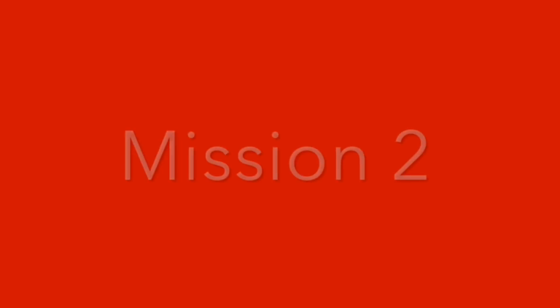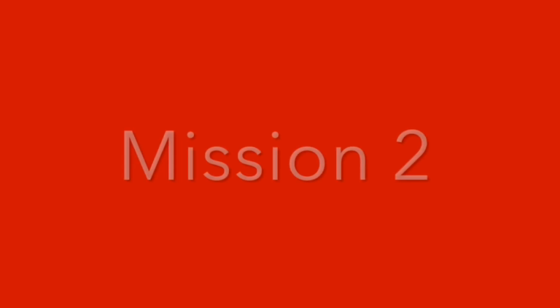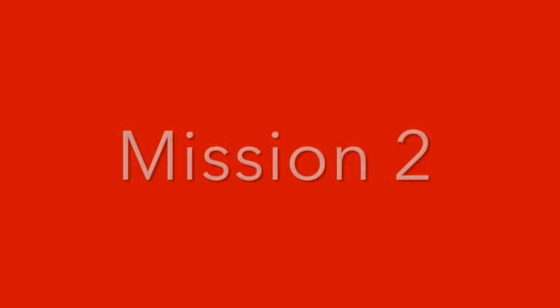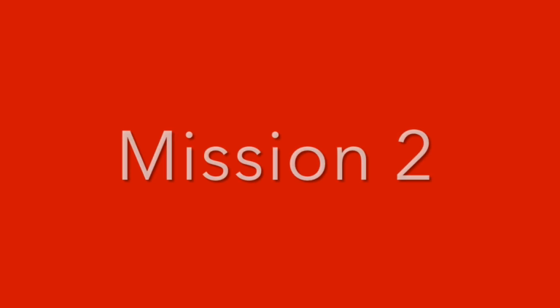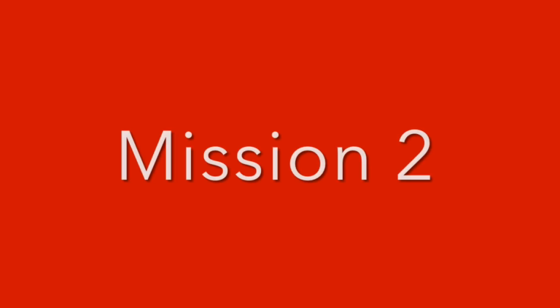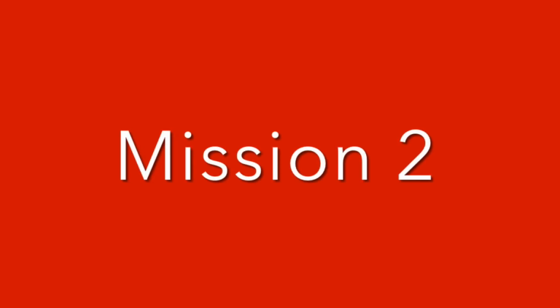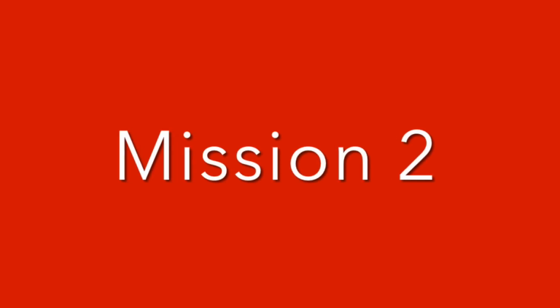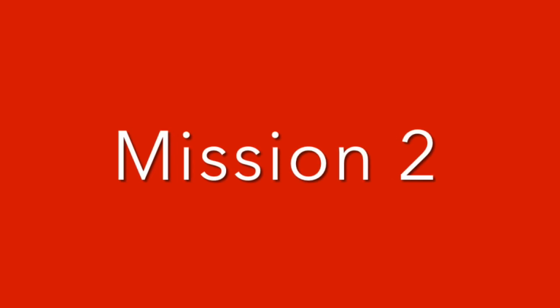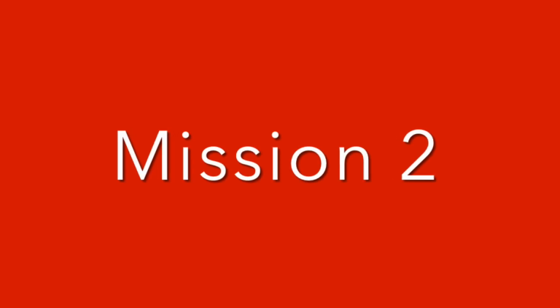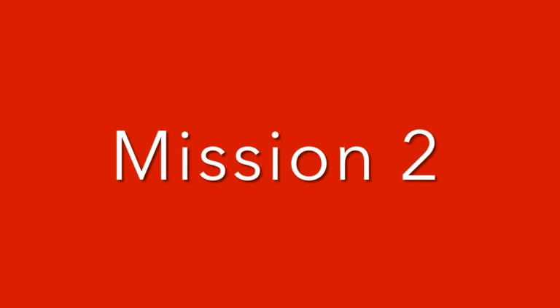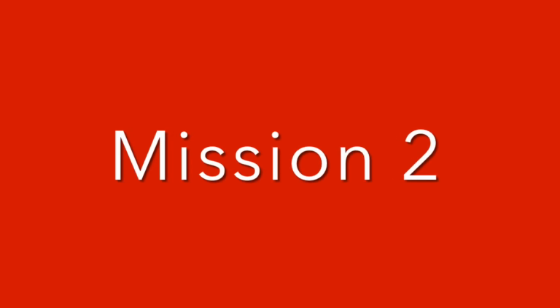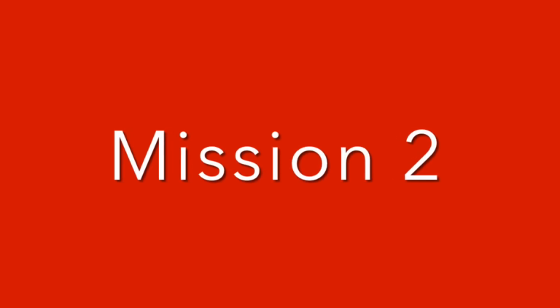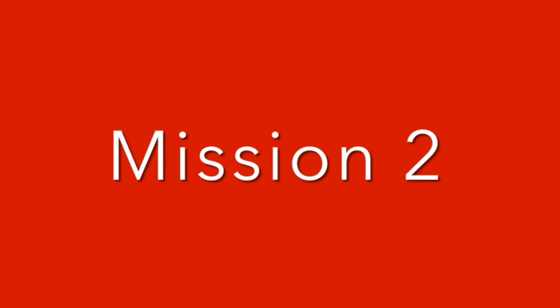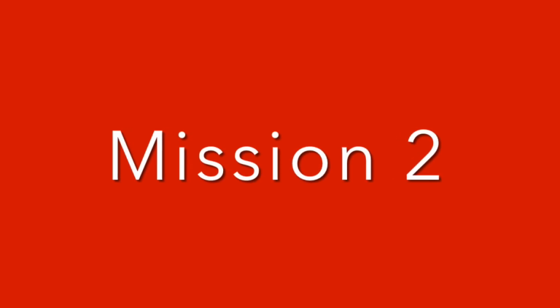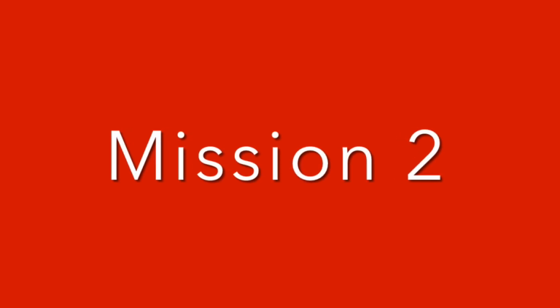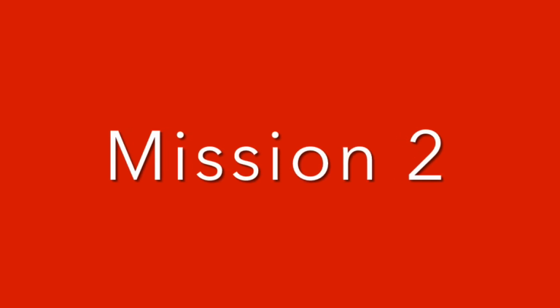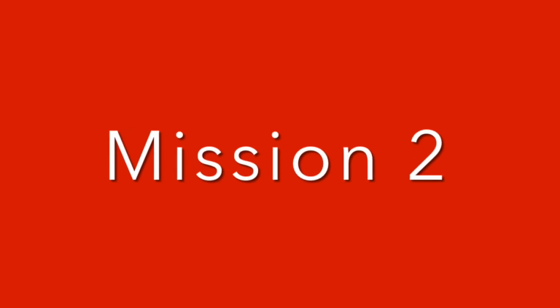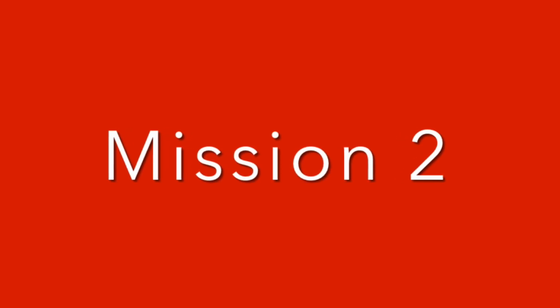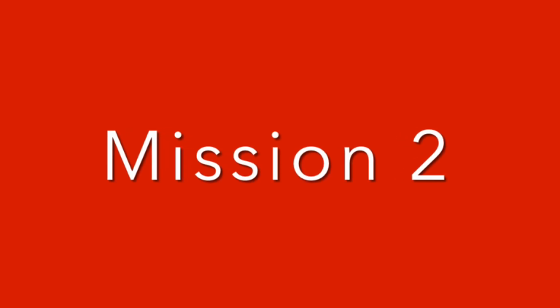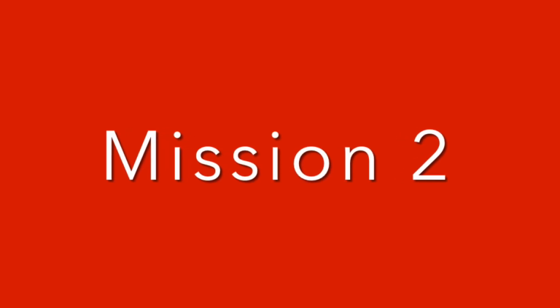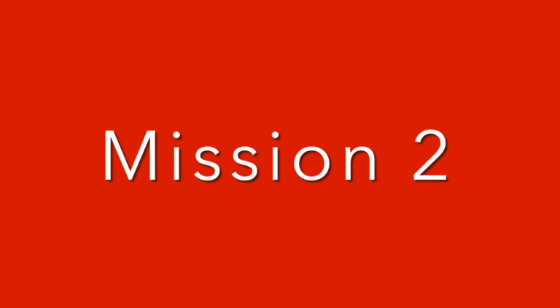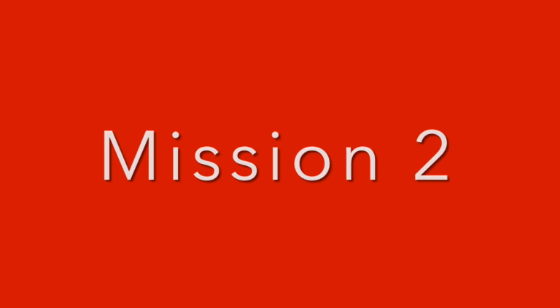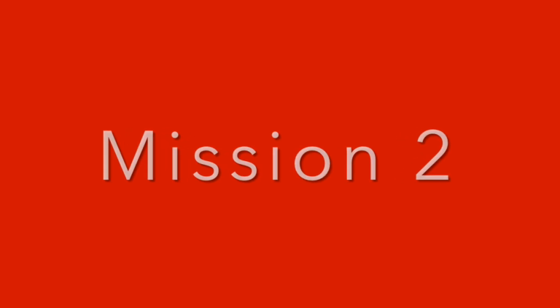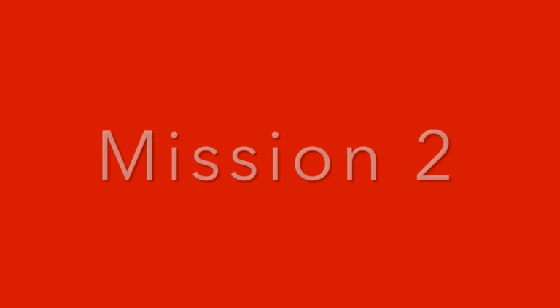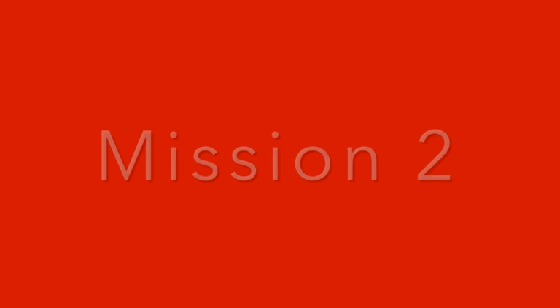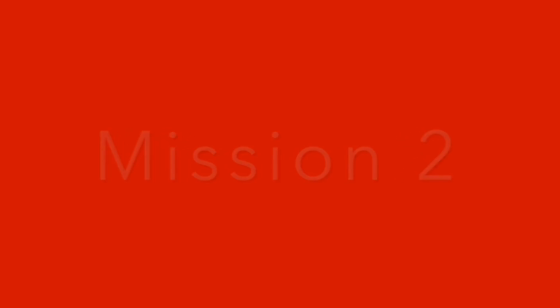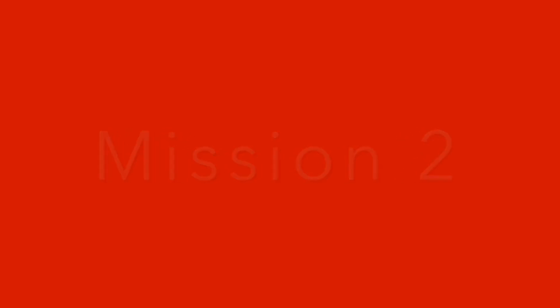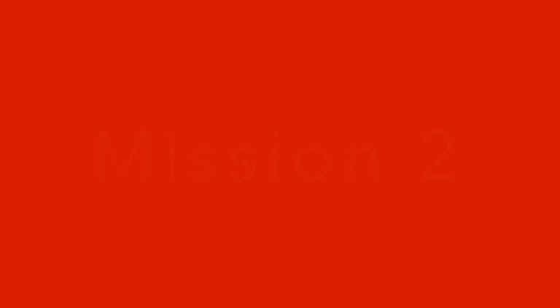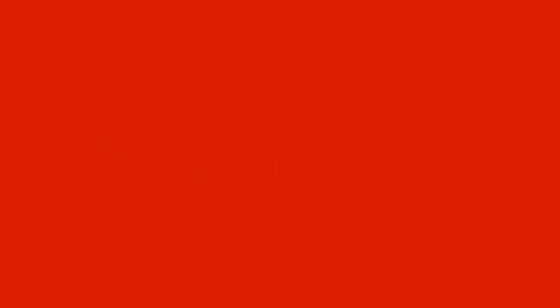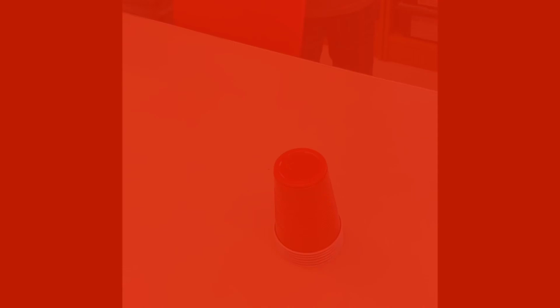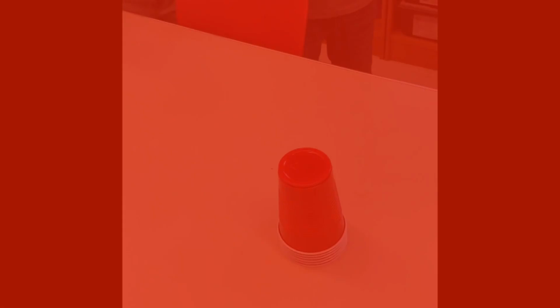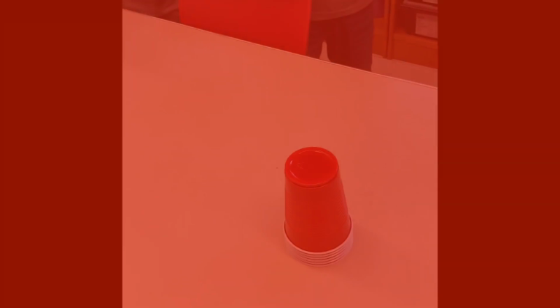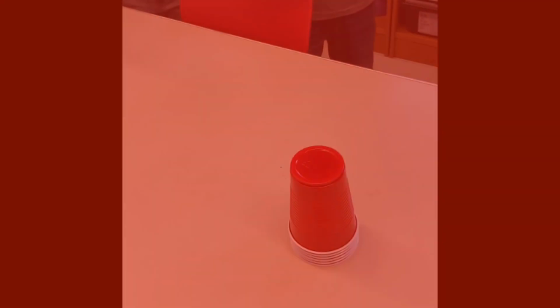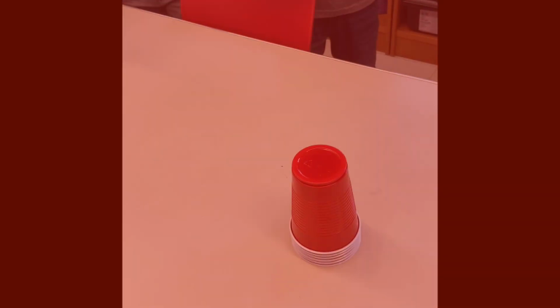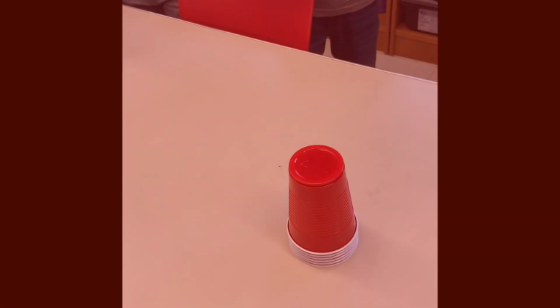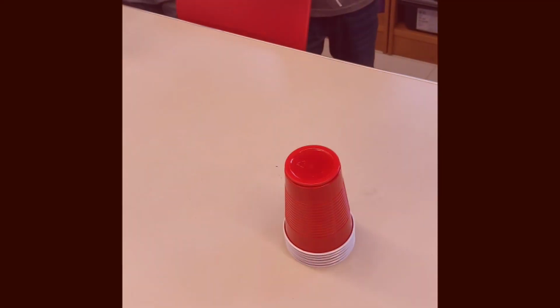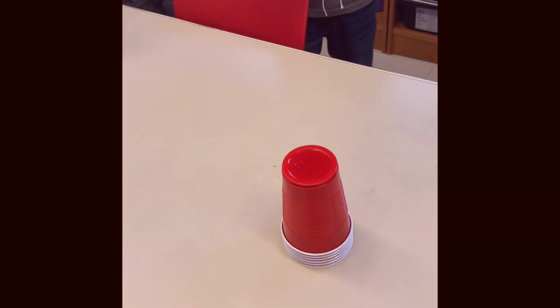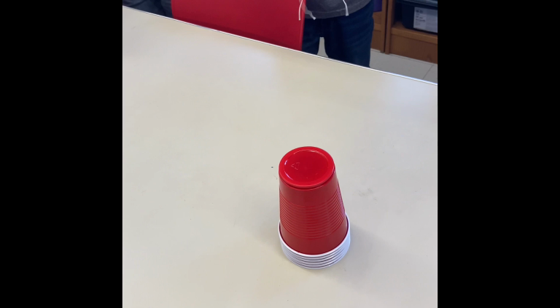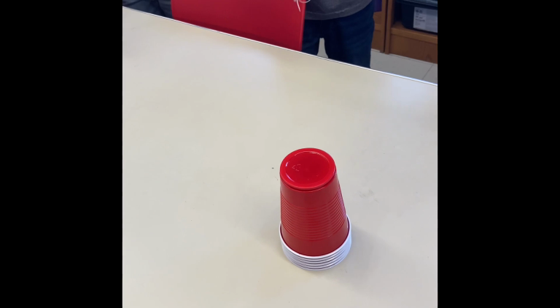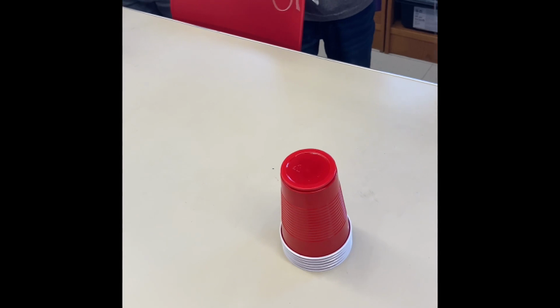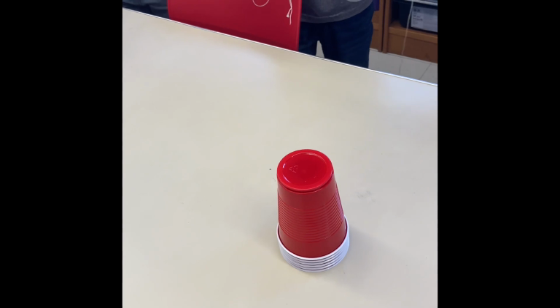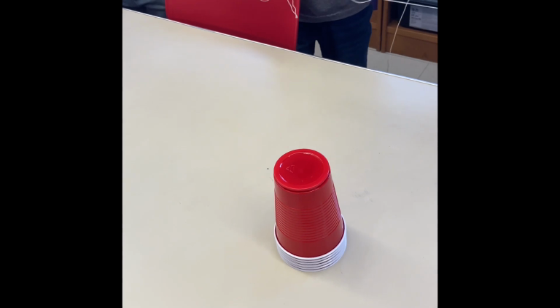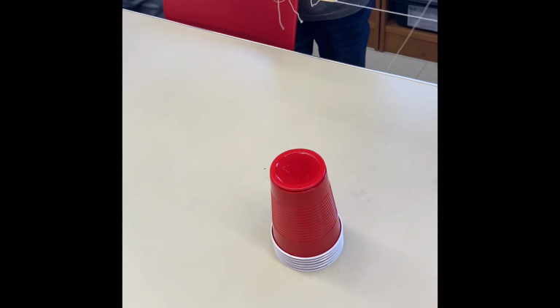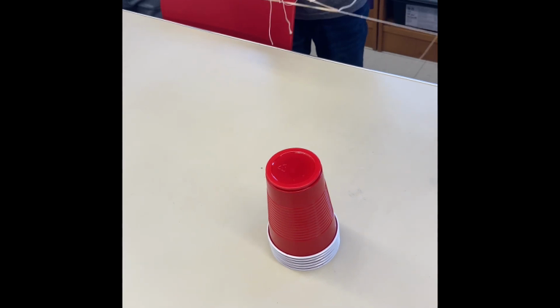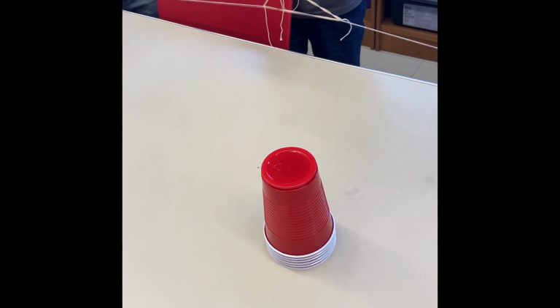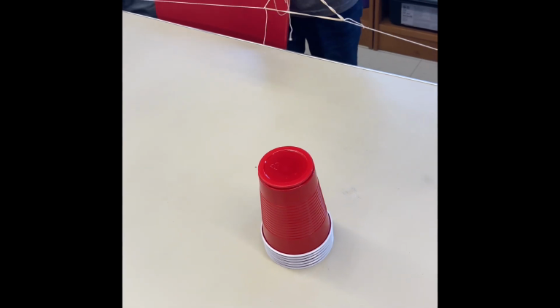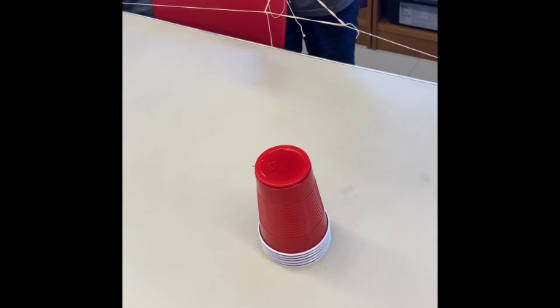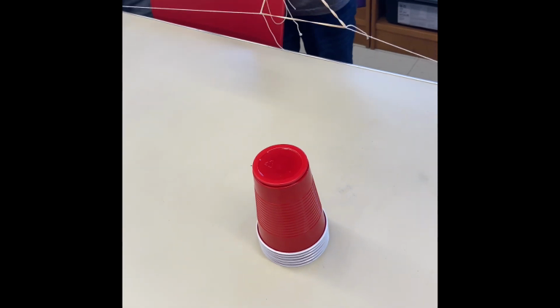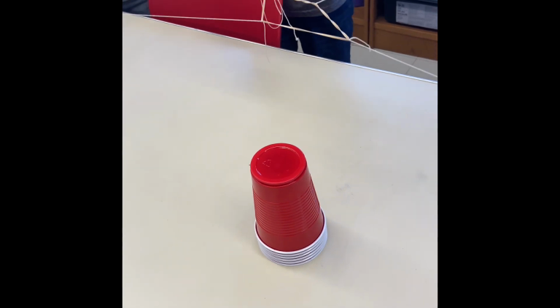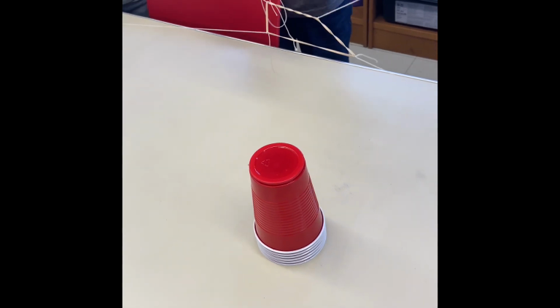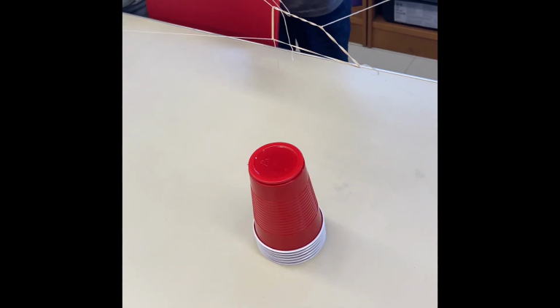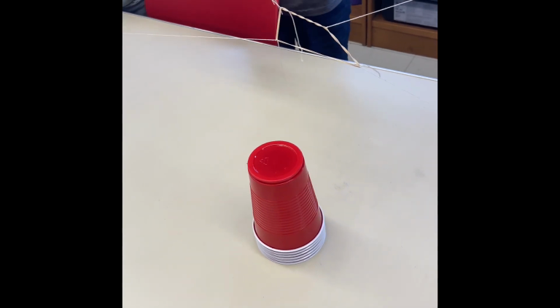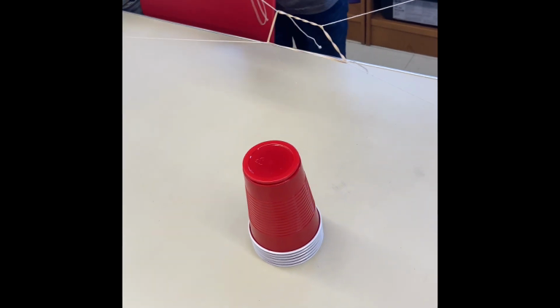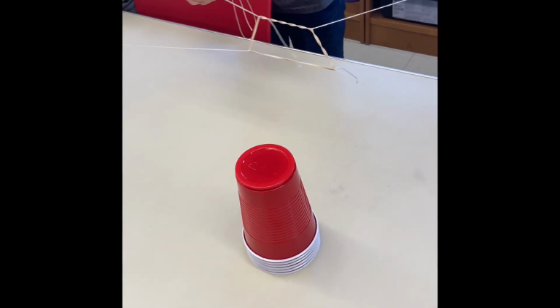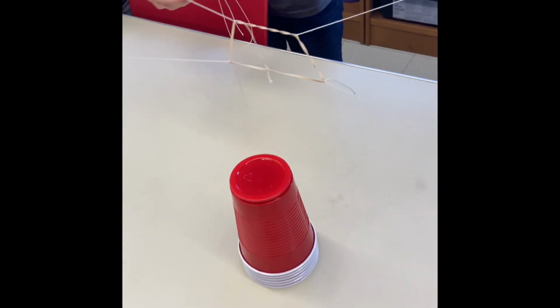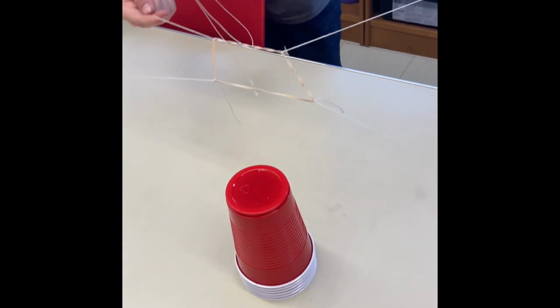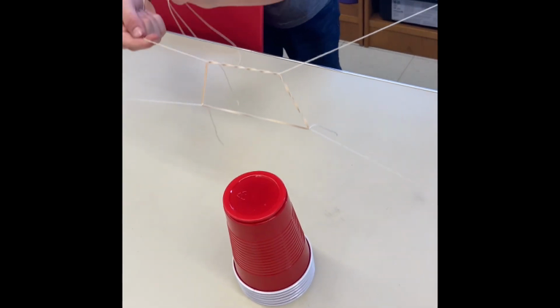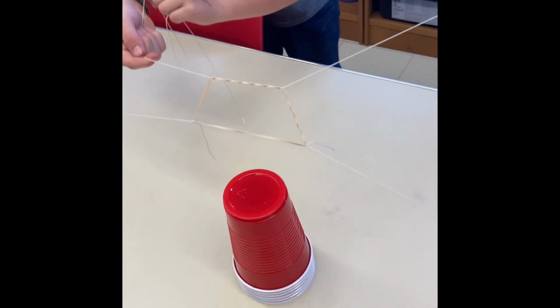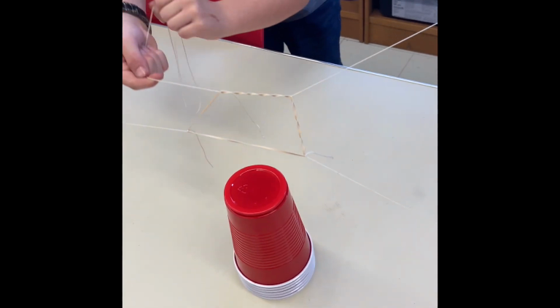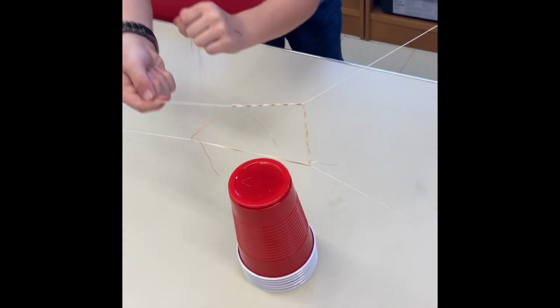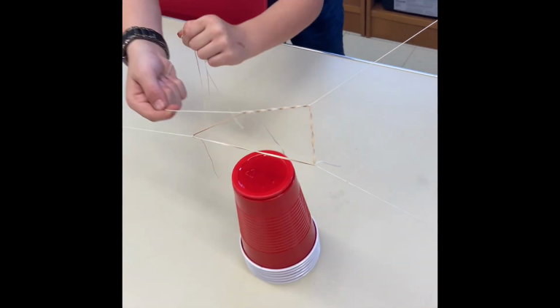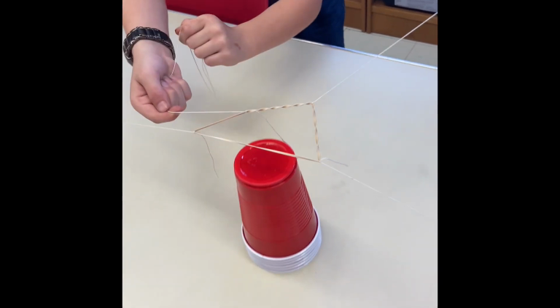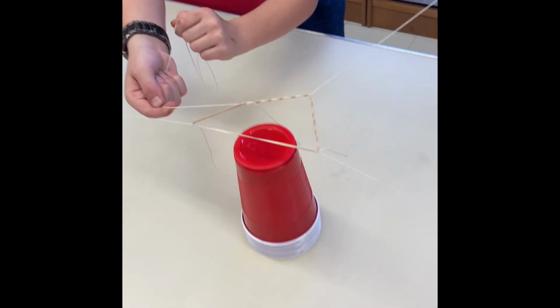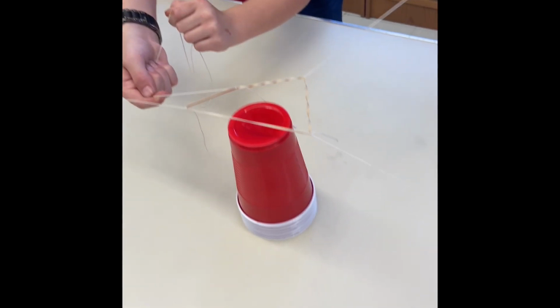Mission 2: take one cup from the stack with the rubber band and place it on the table.